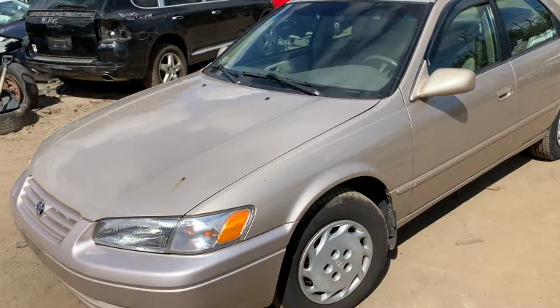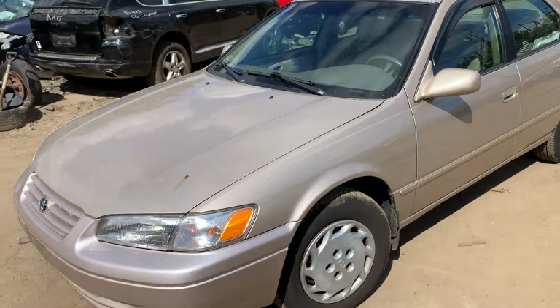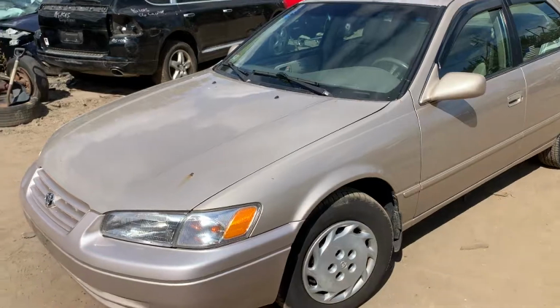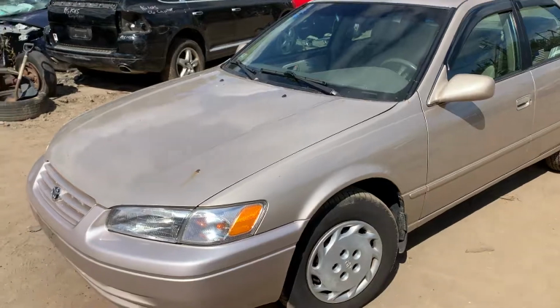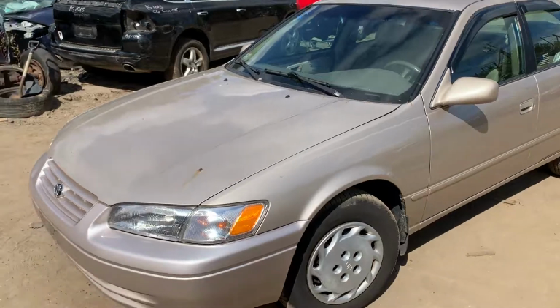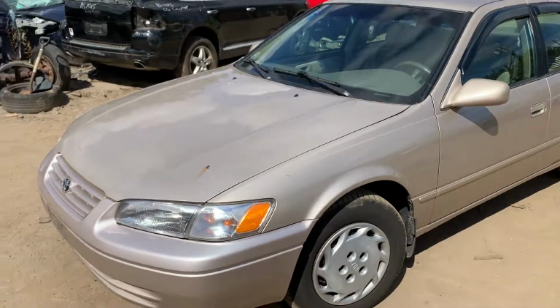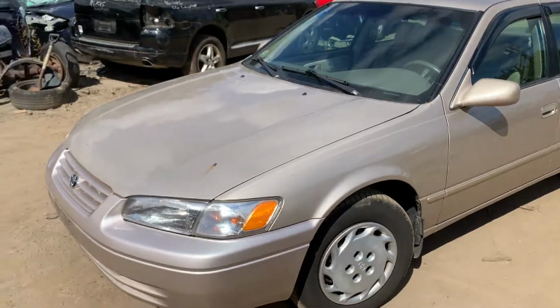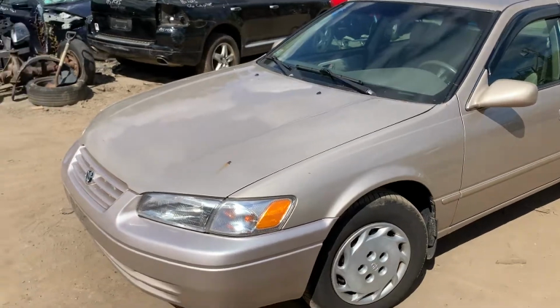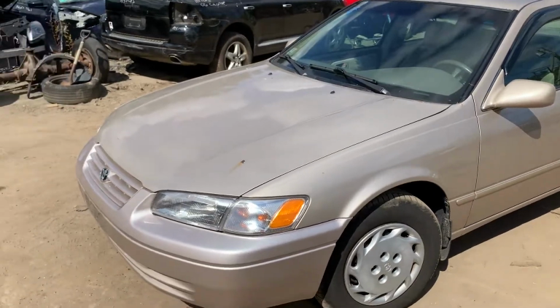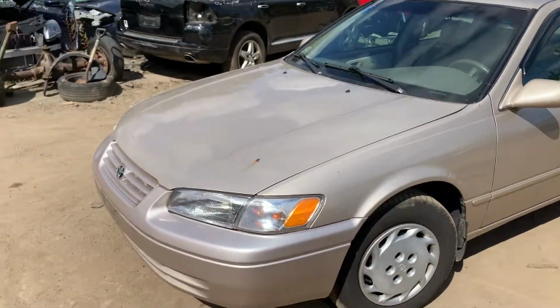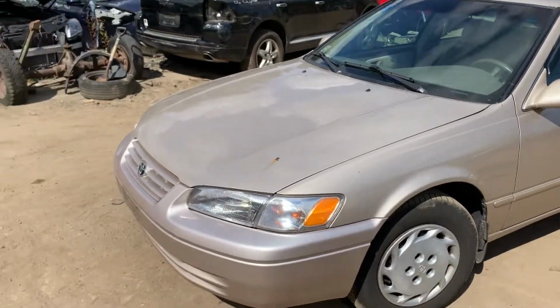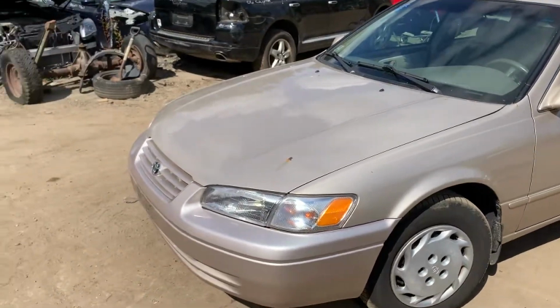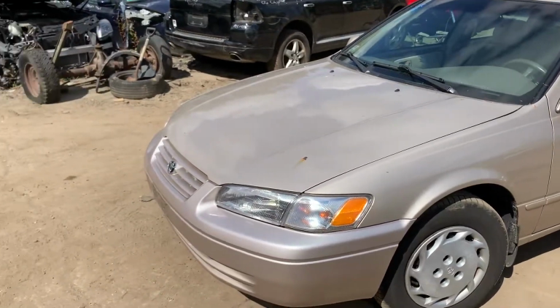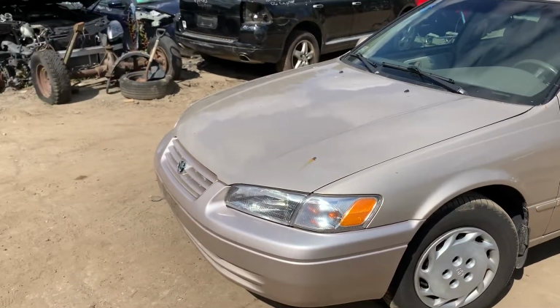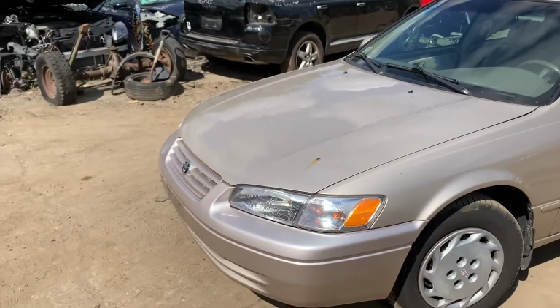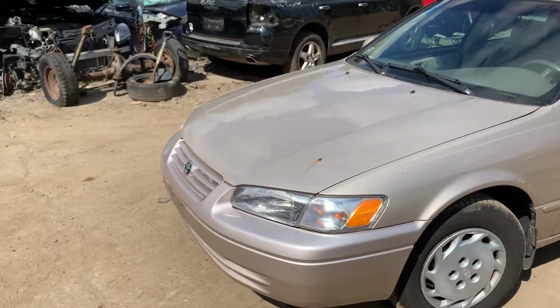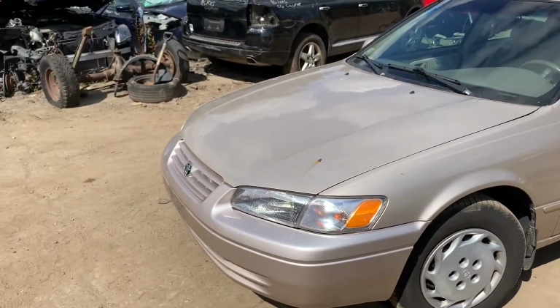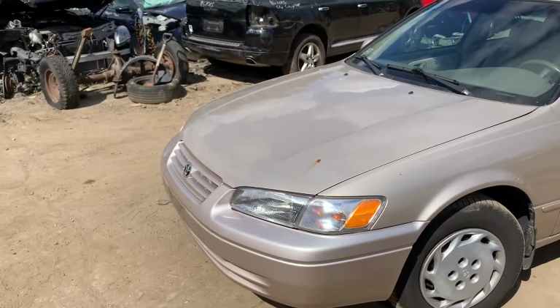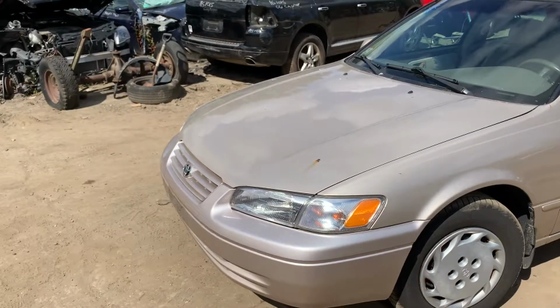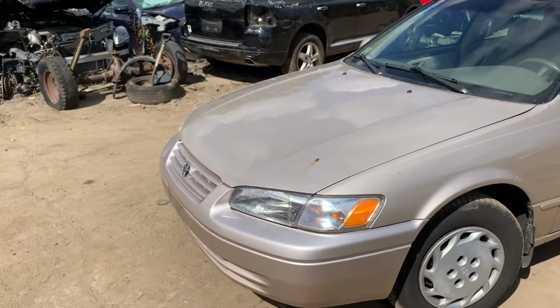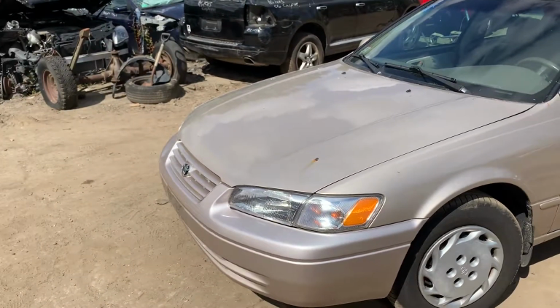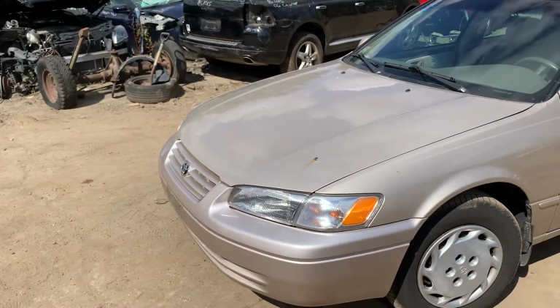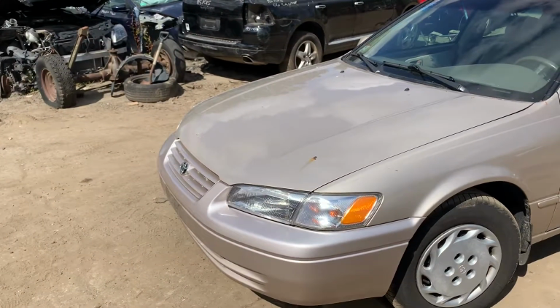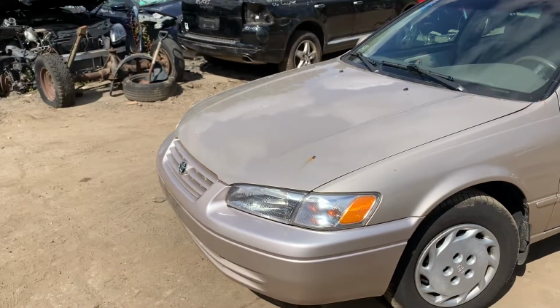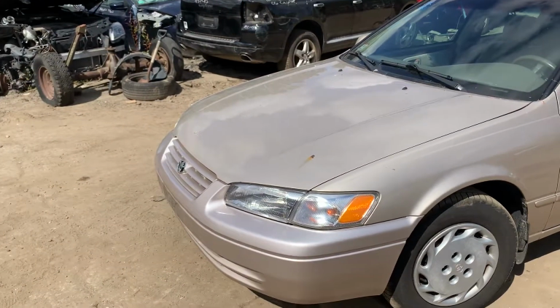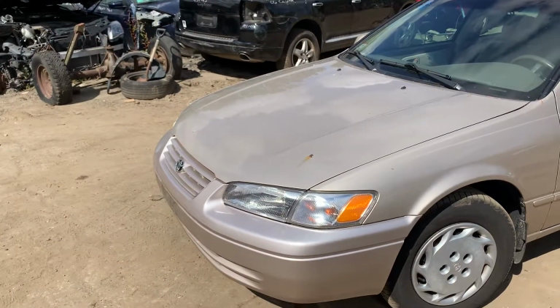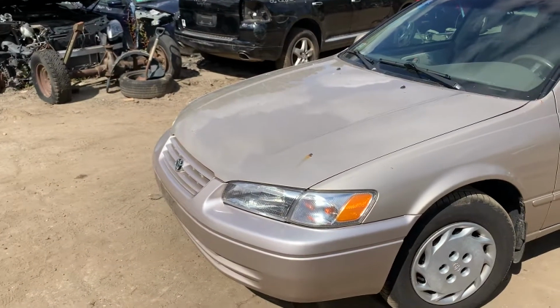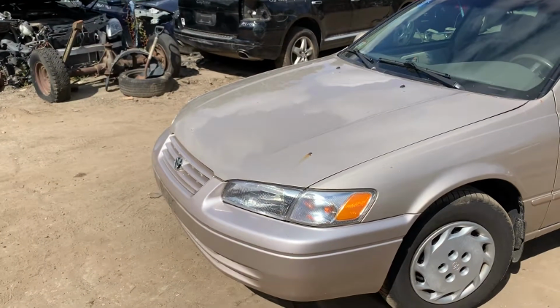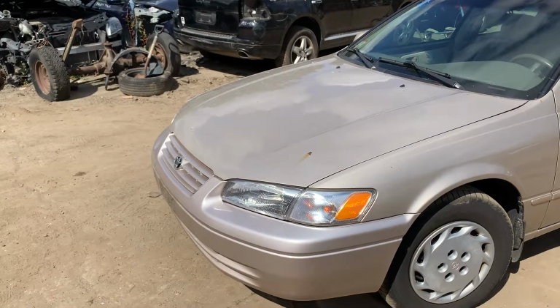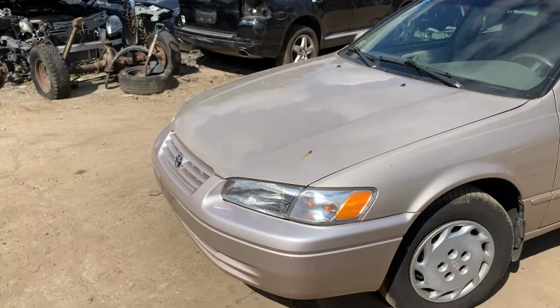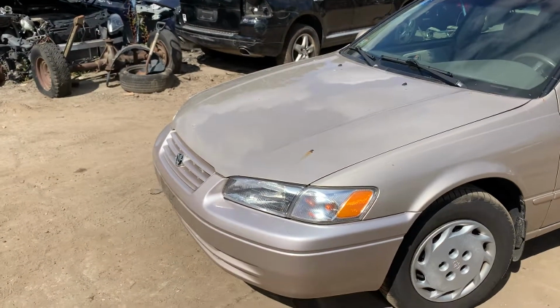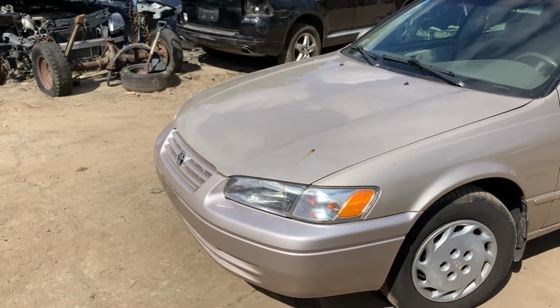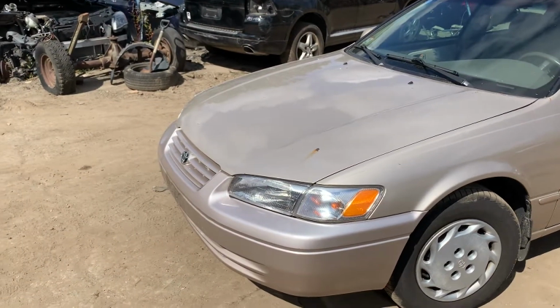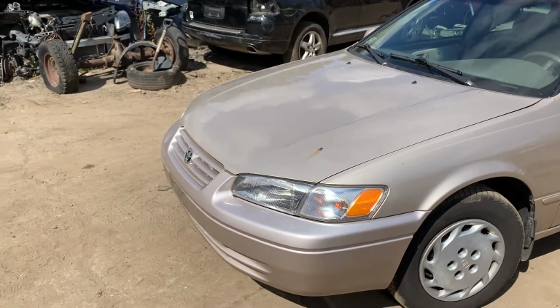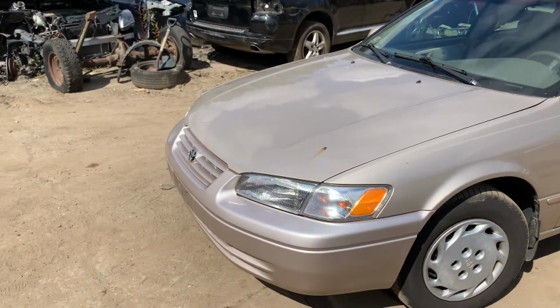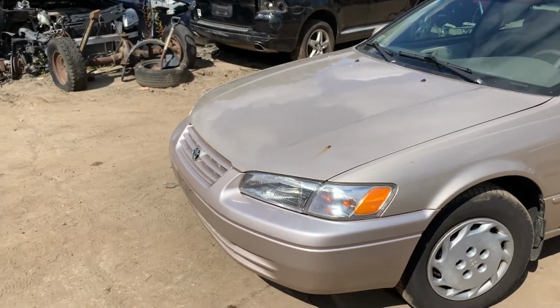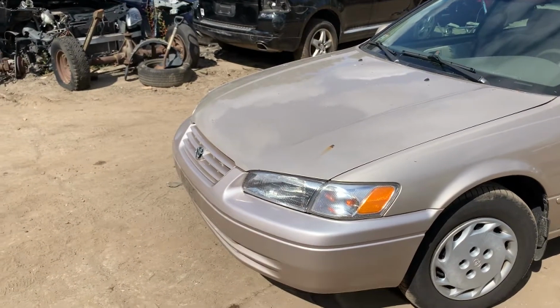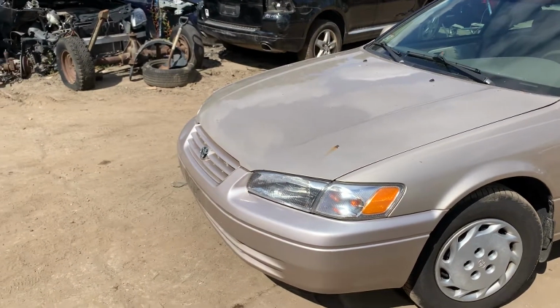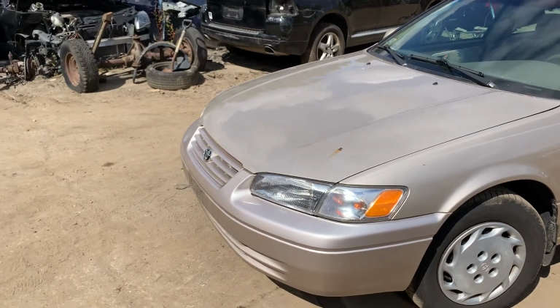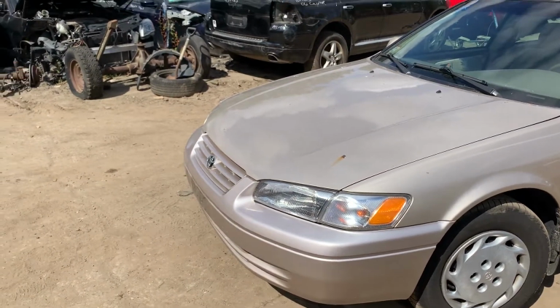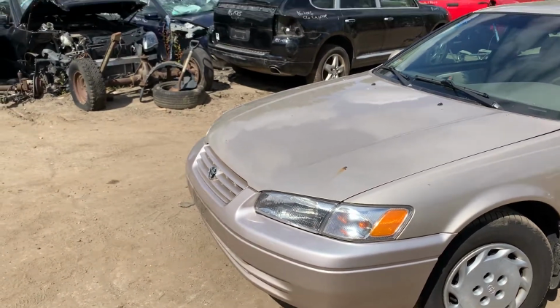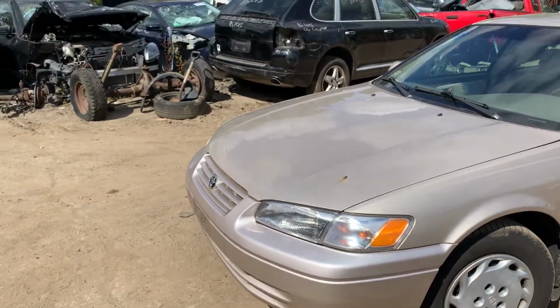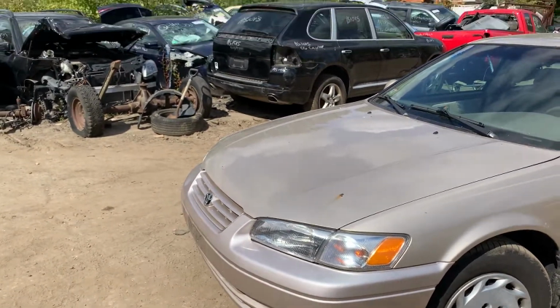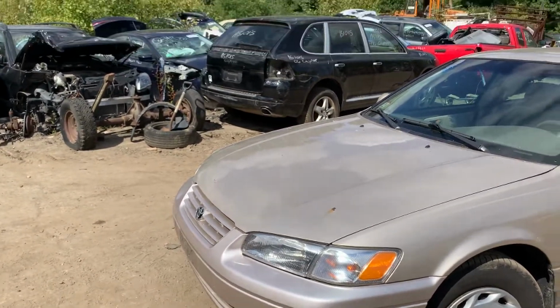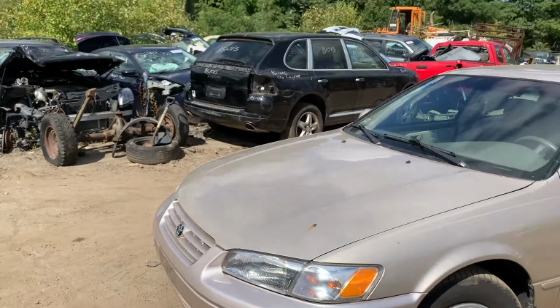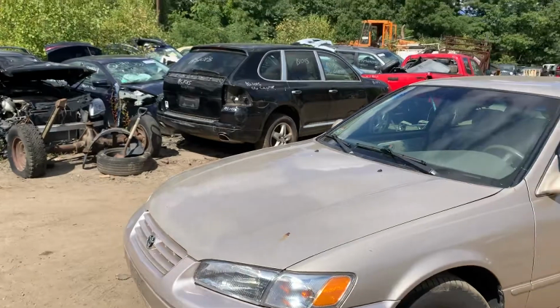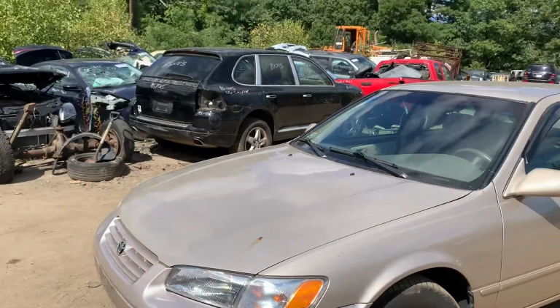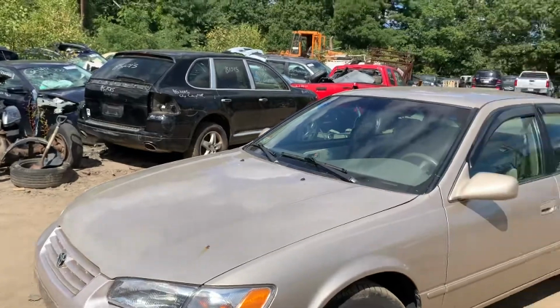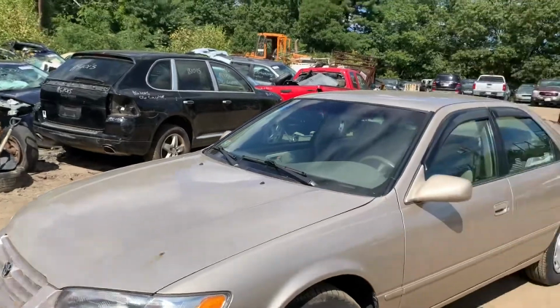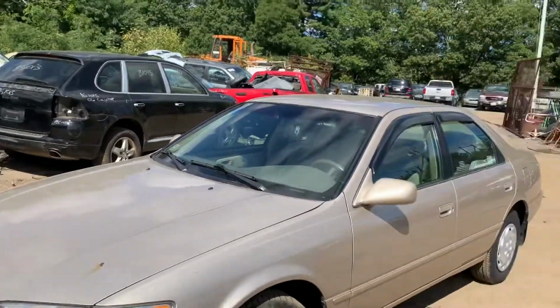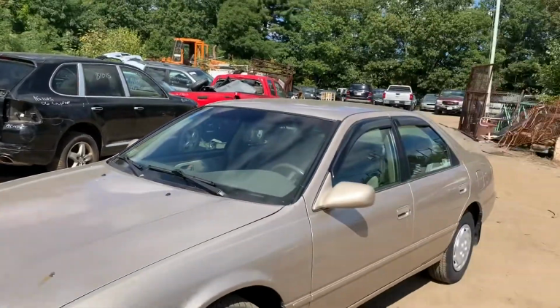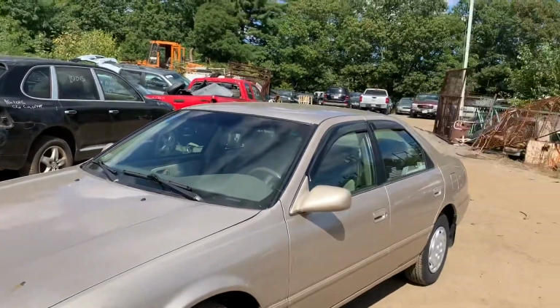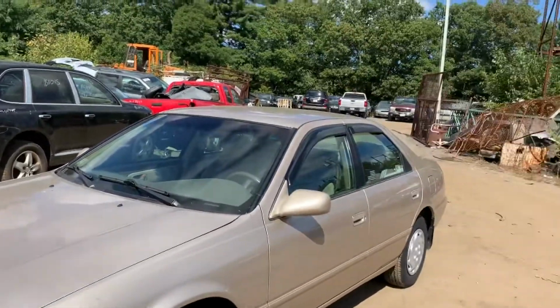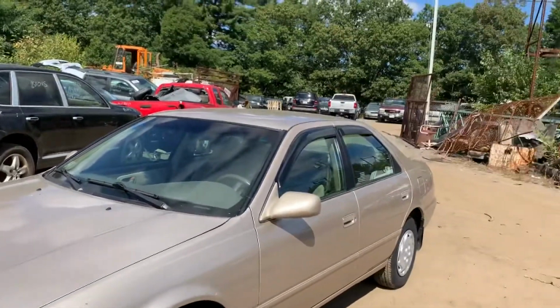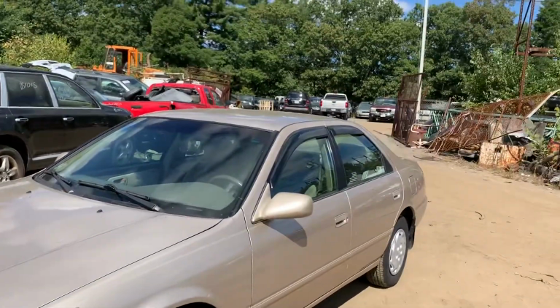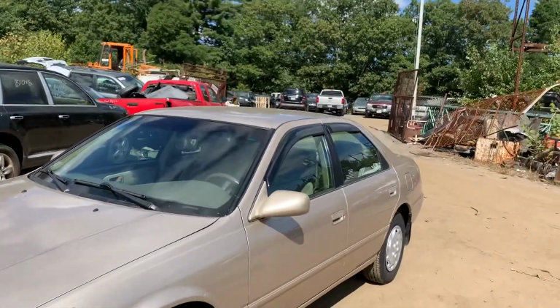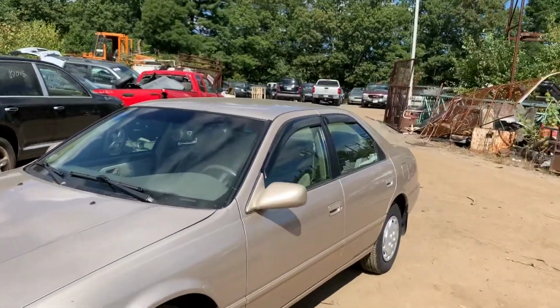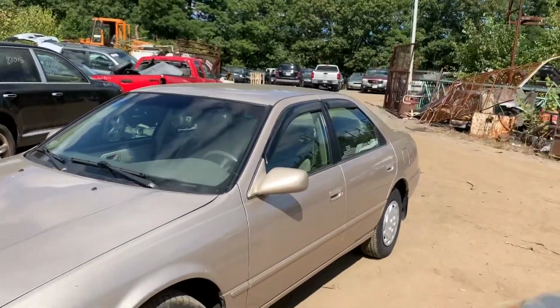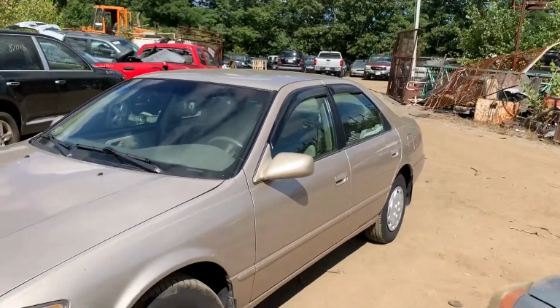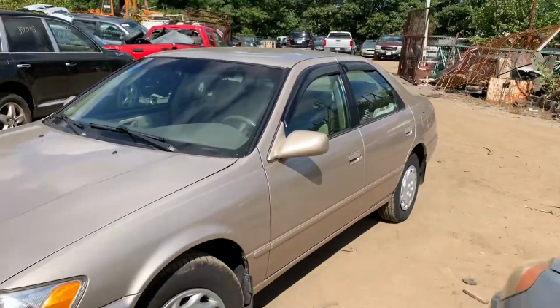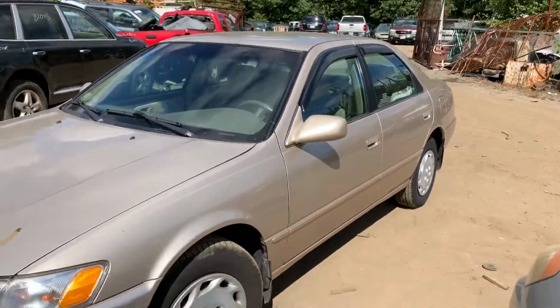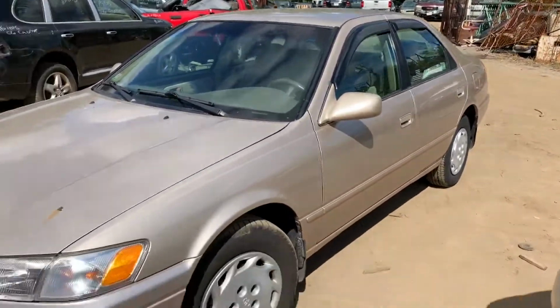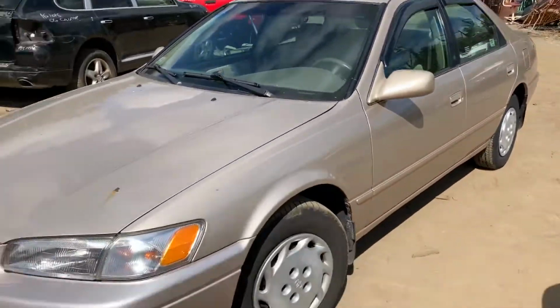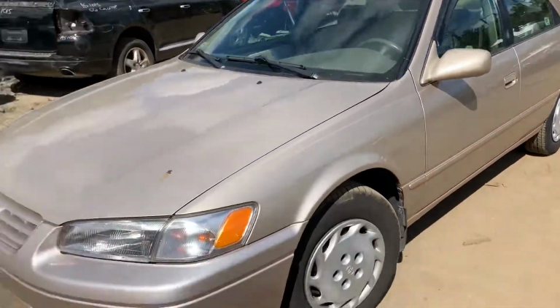1999 Toyota Camry. Runs good. It's got a good headlight, parking light, fender. Two good front doors.